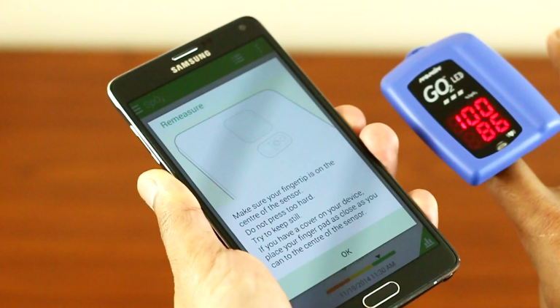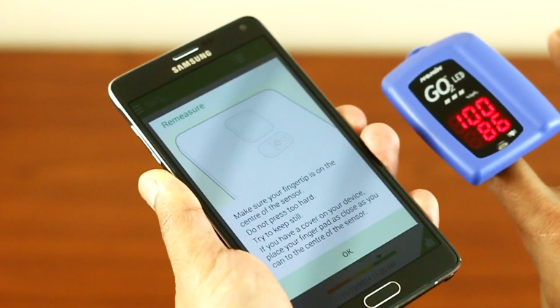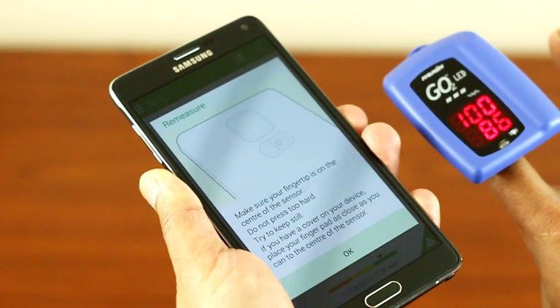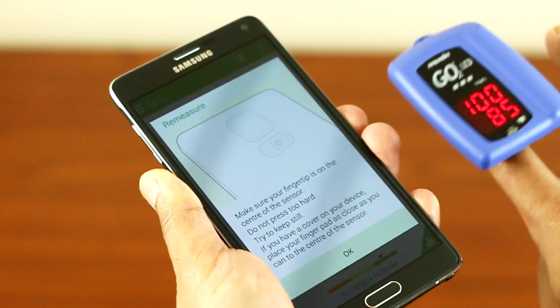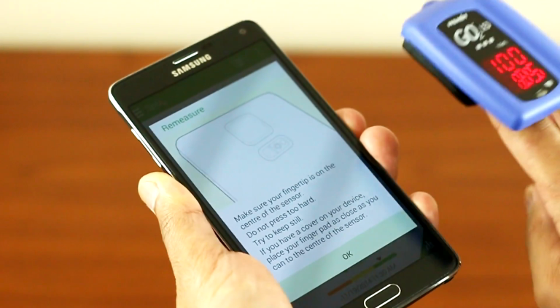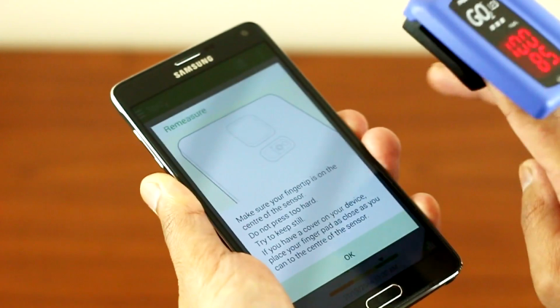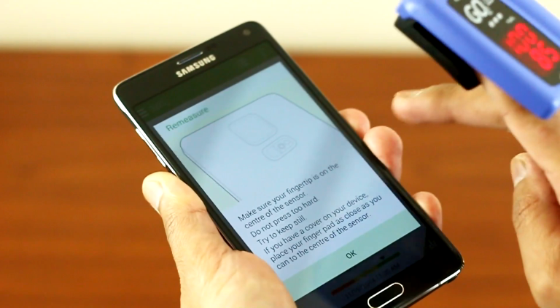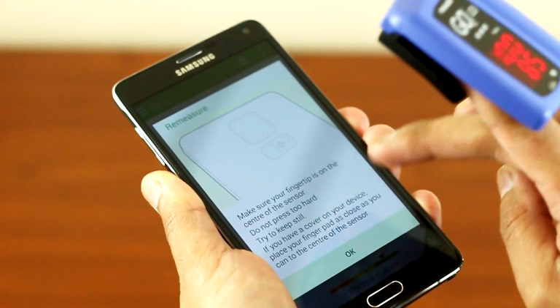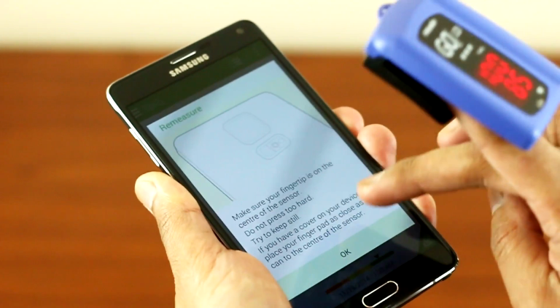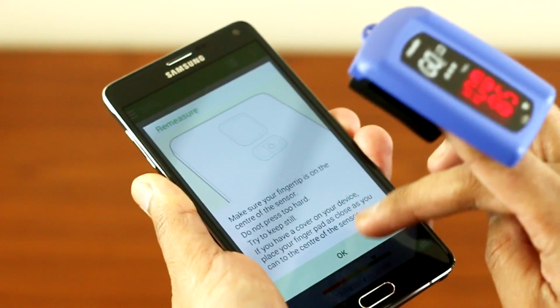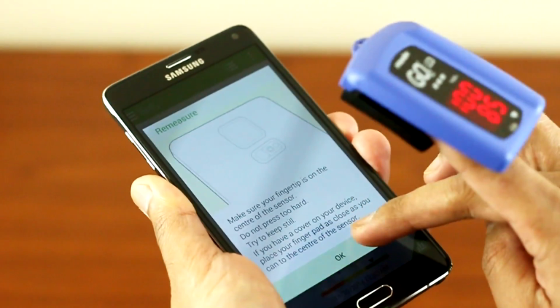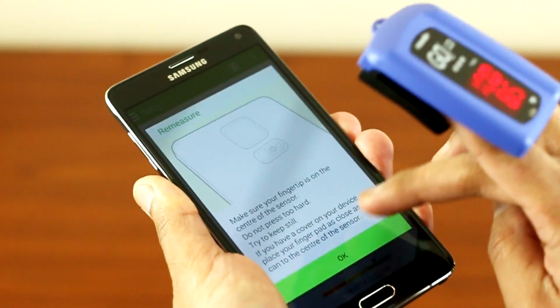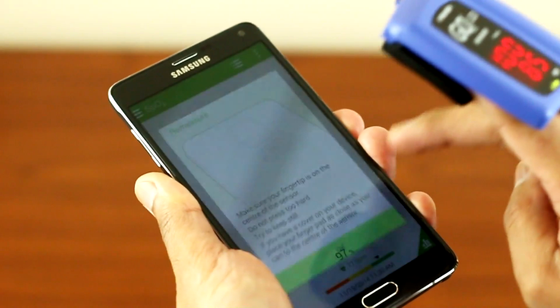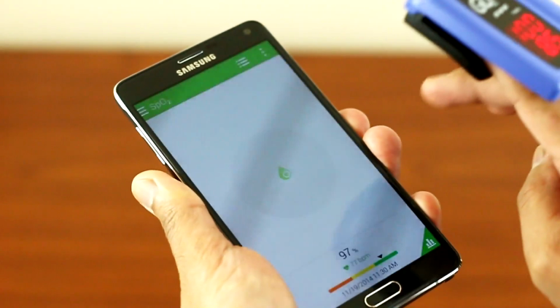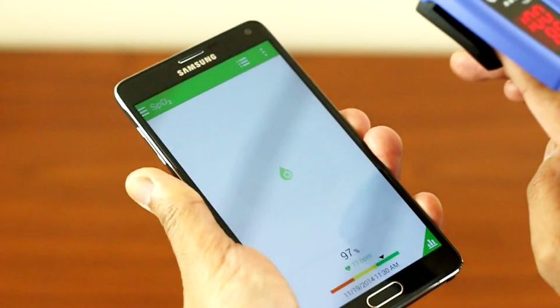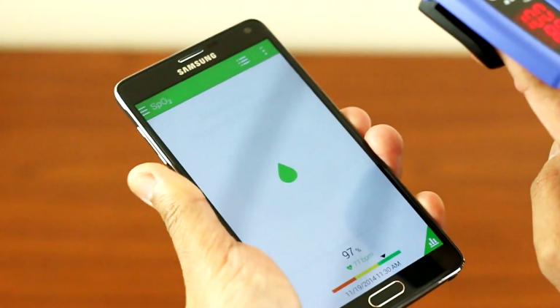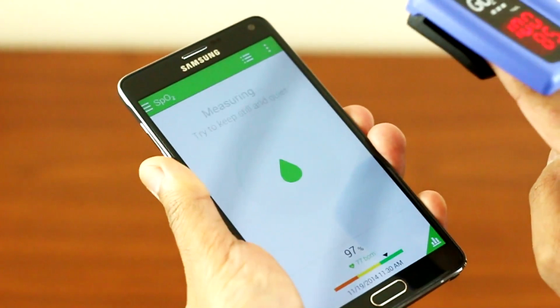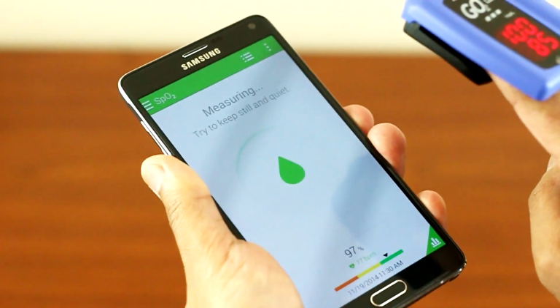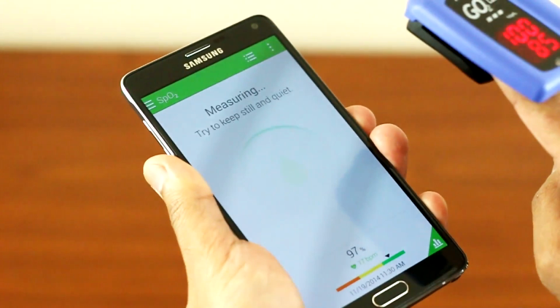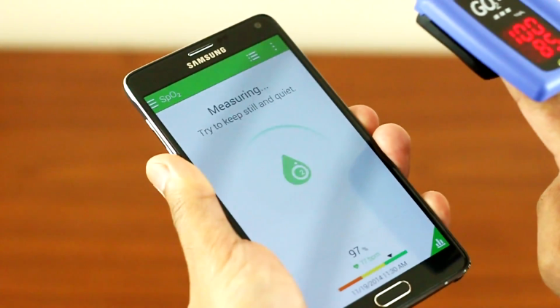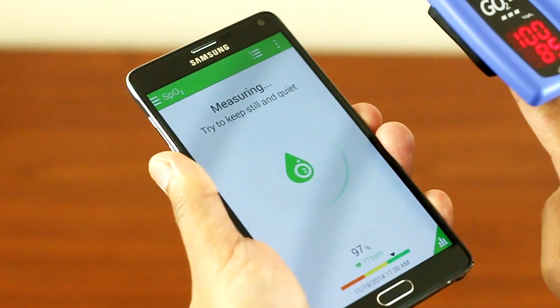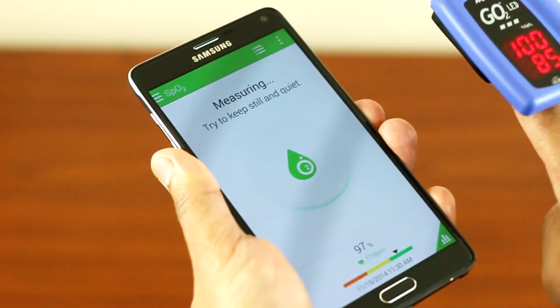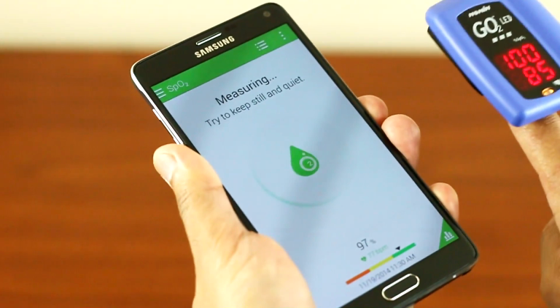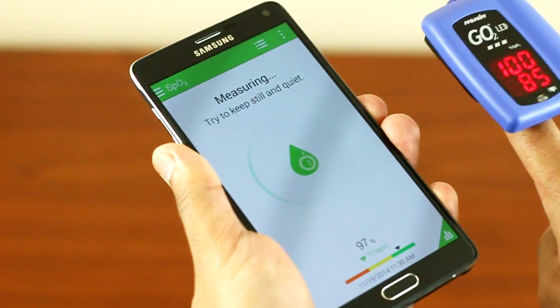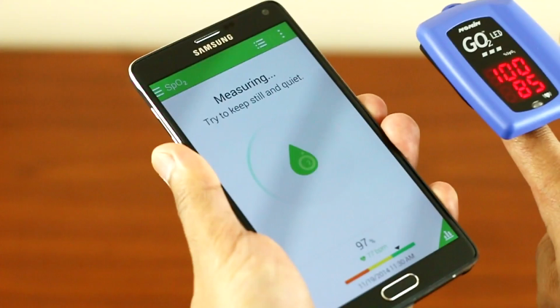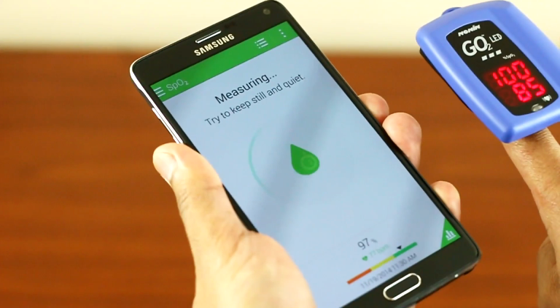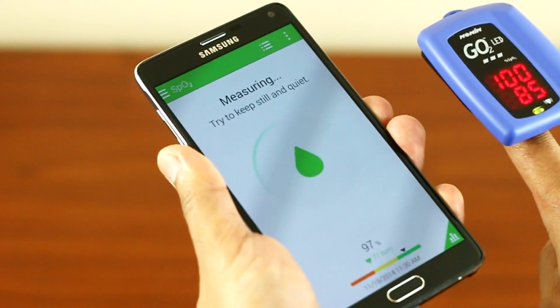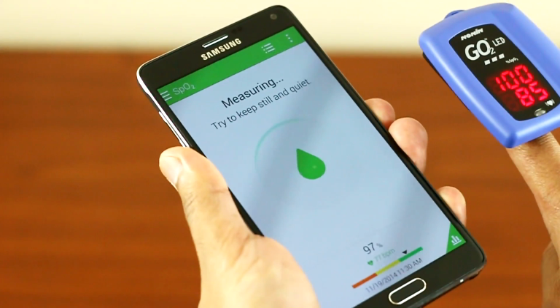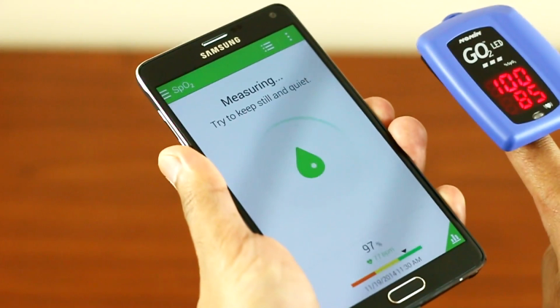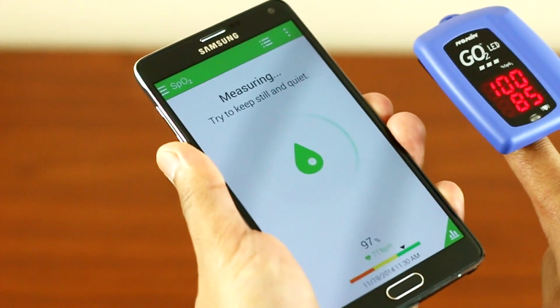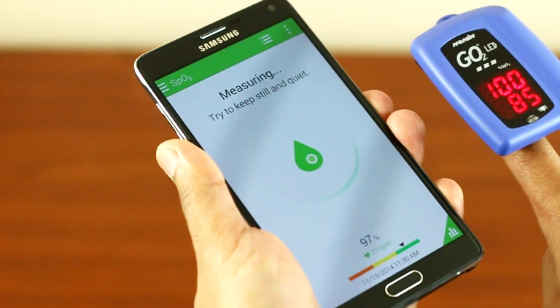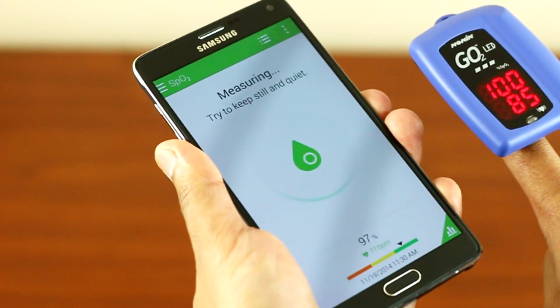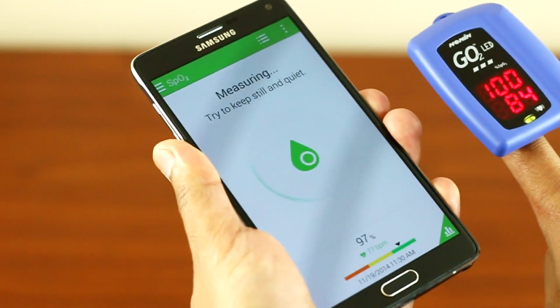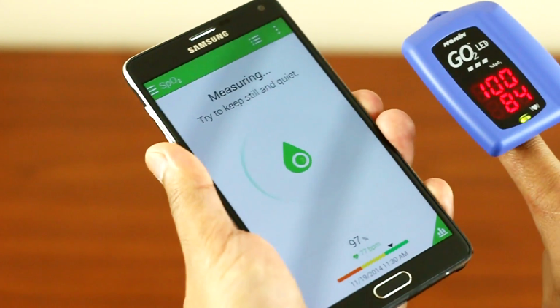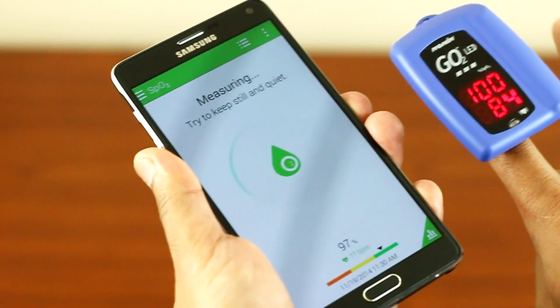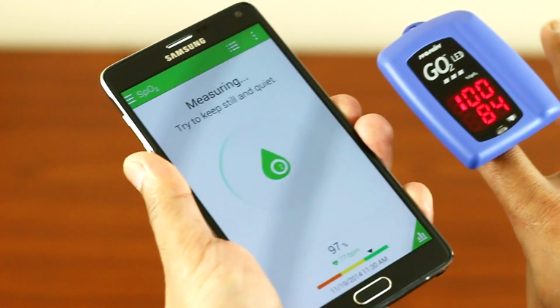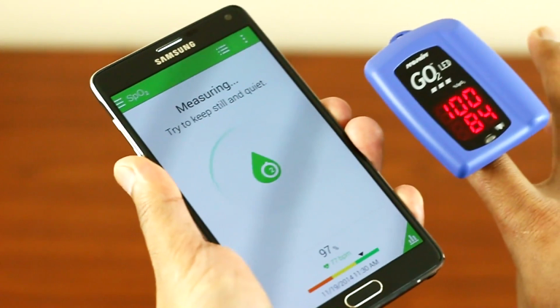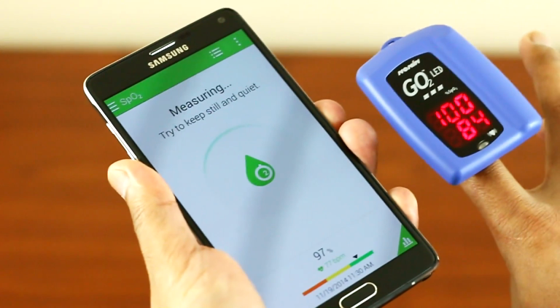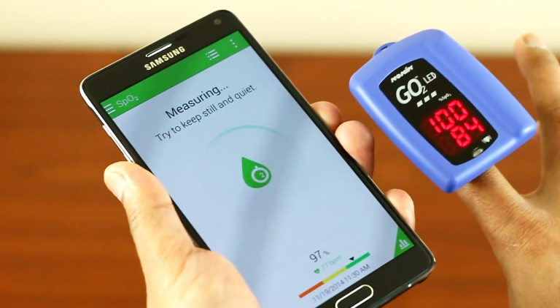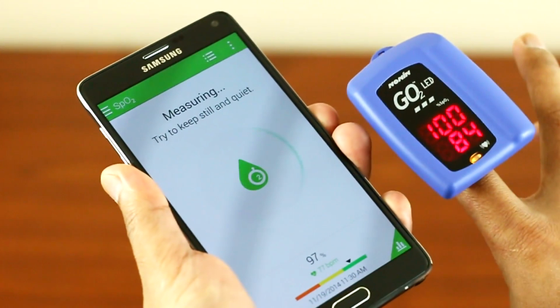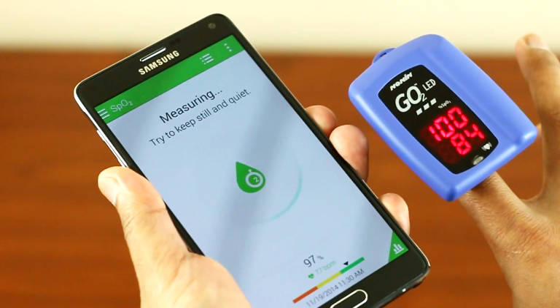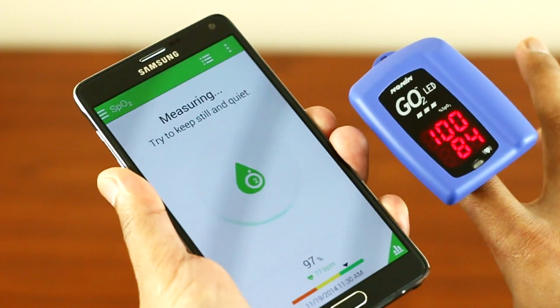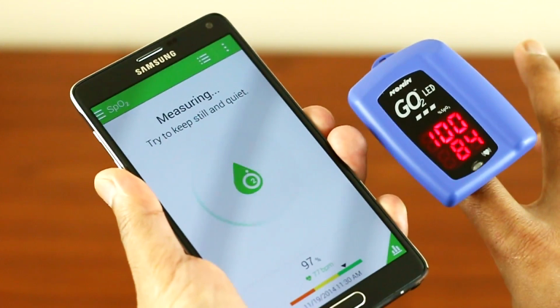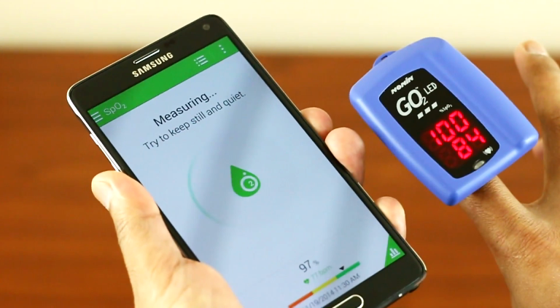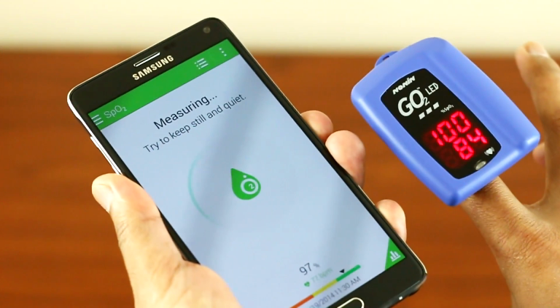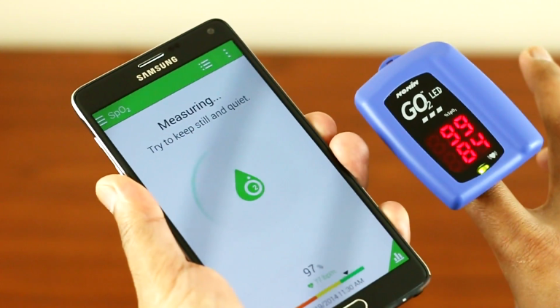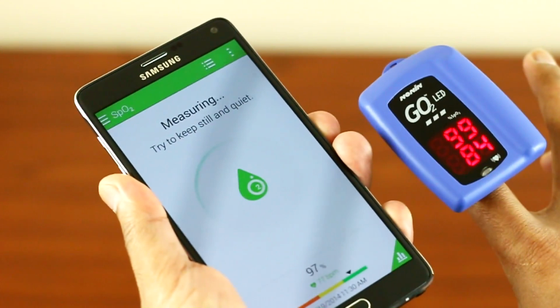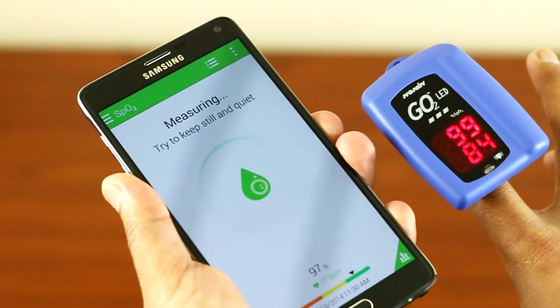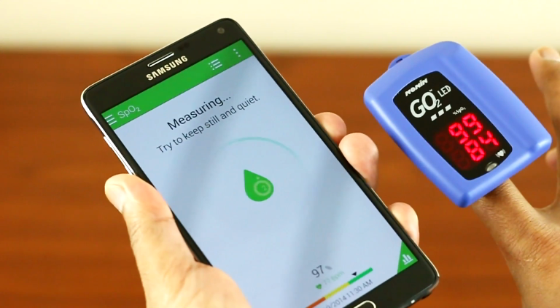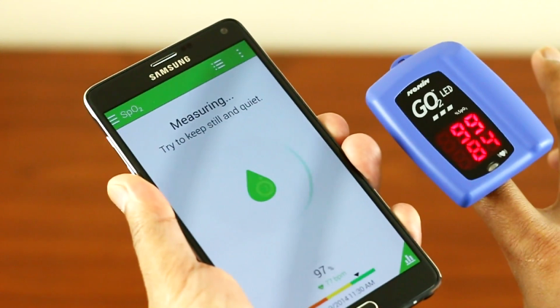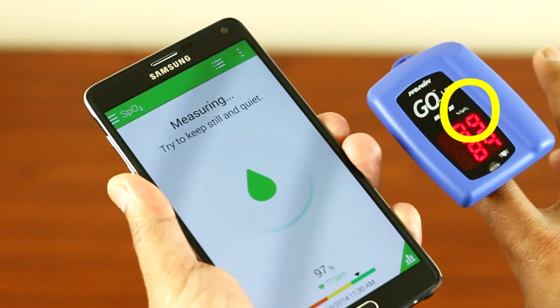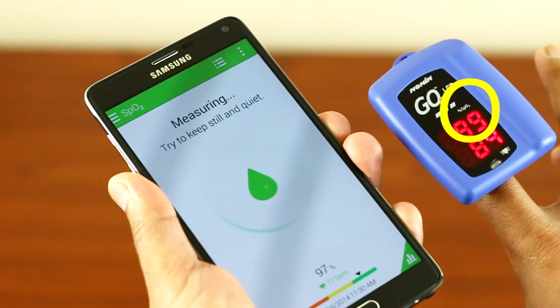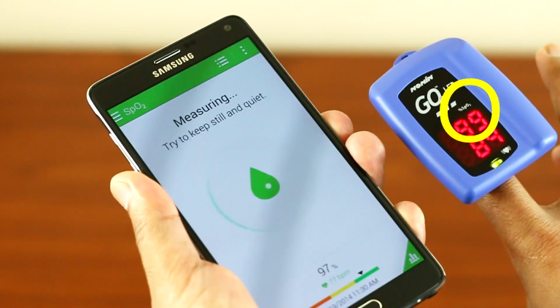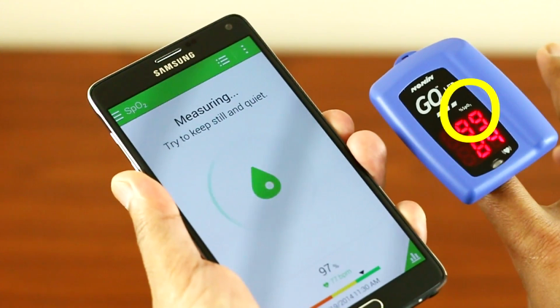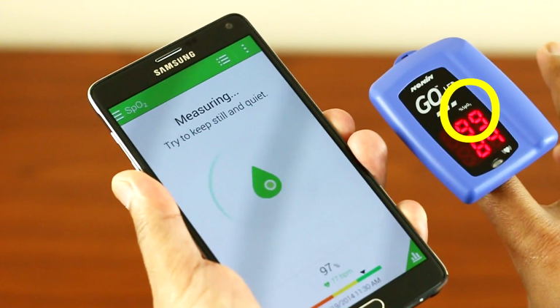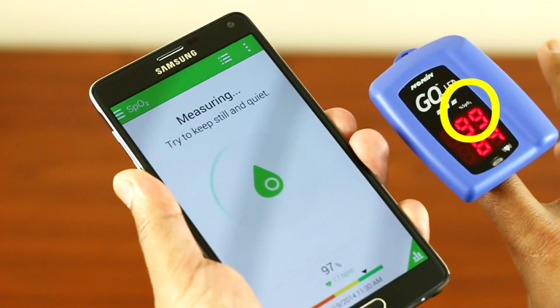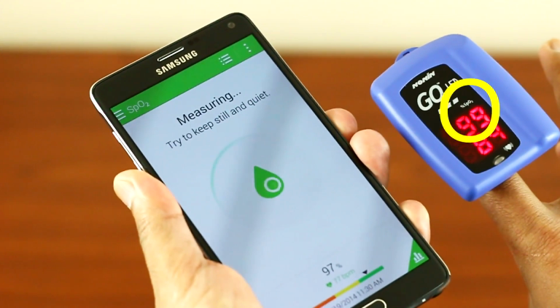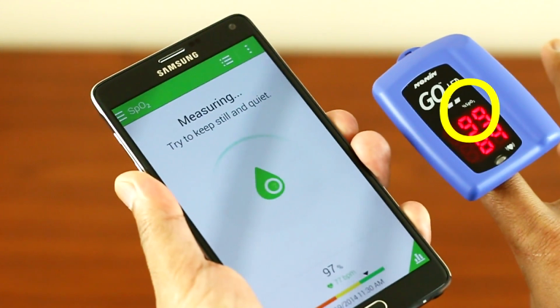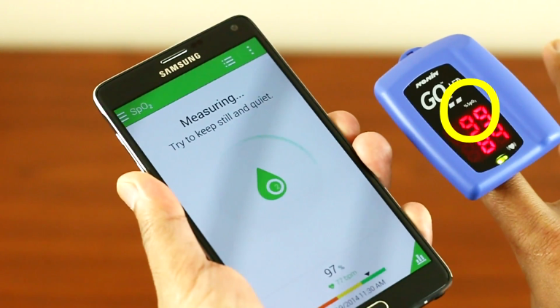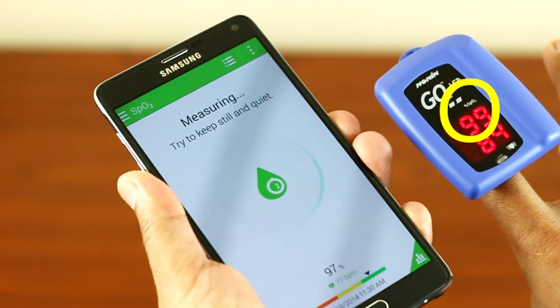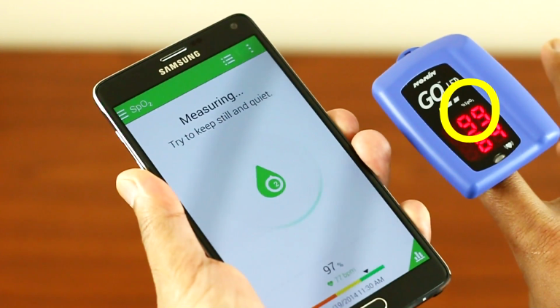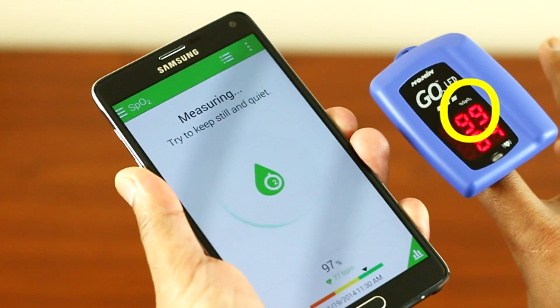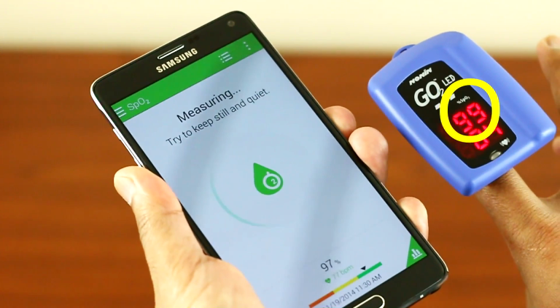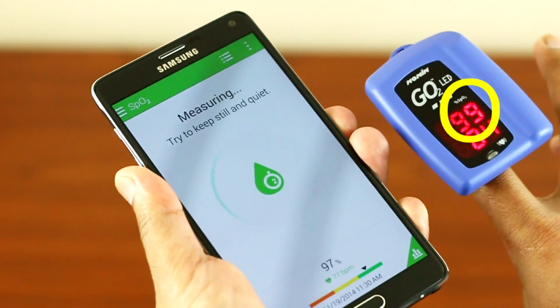Alright, so the next test is the oxygen saturation. I'm going to do seven sets of readings.